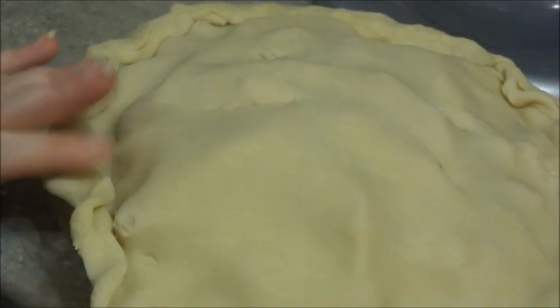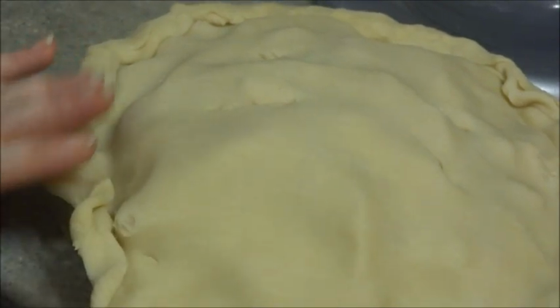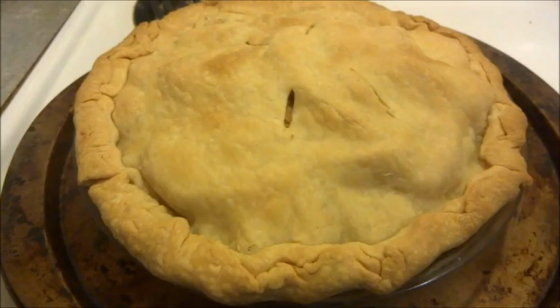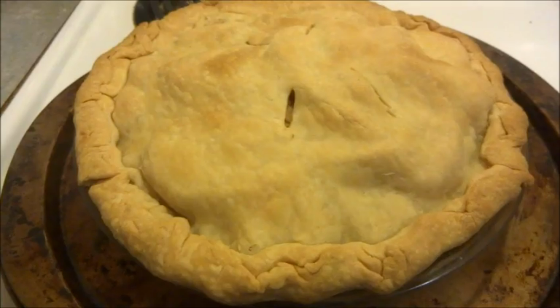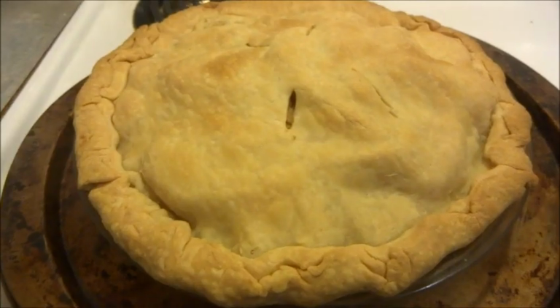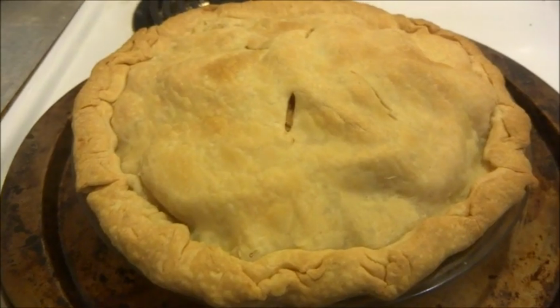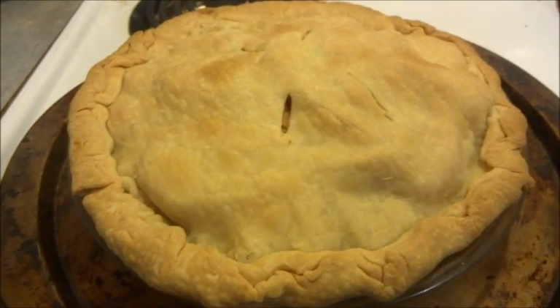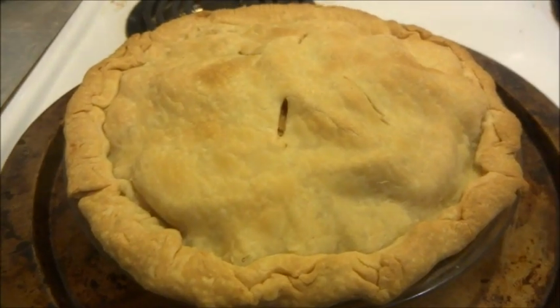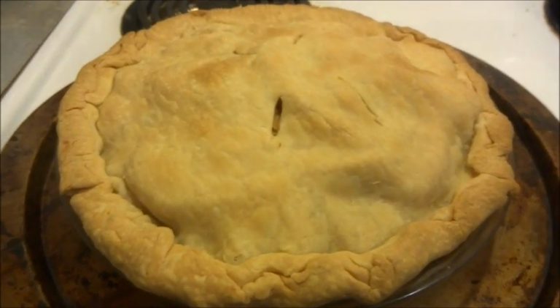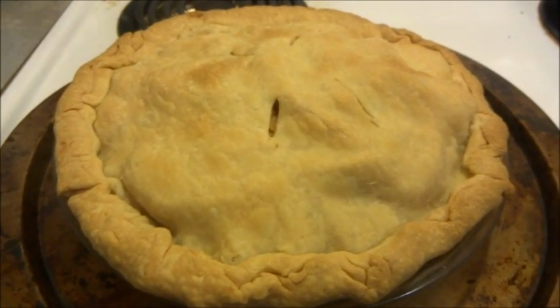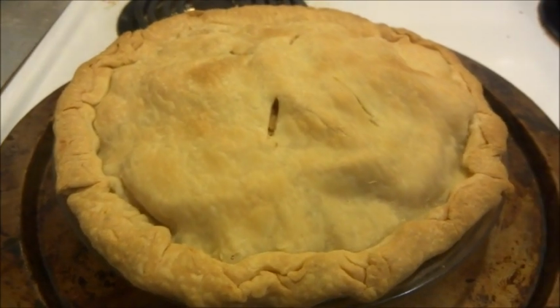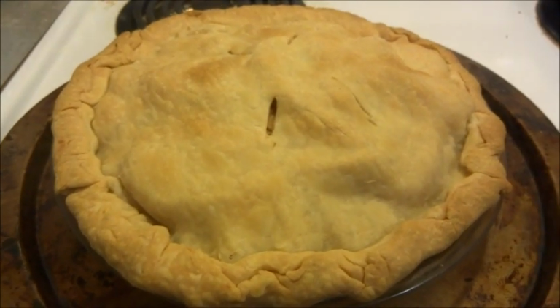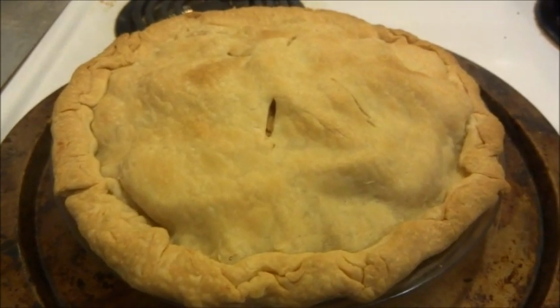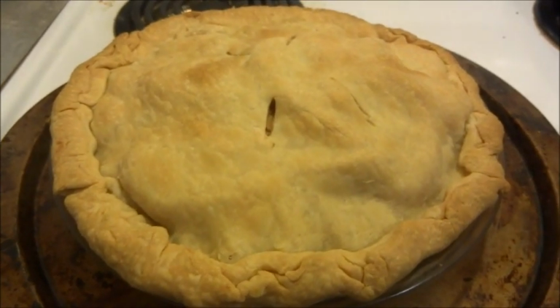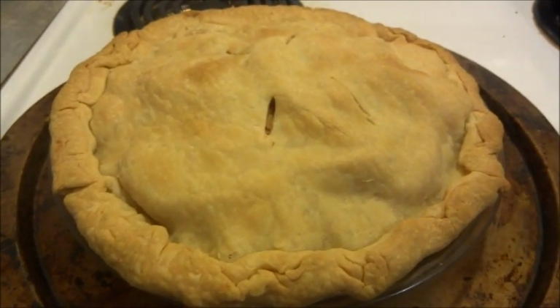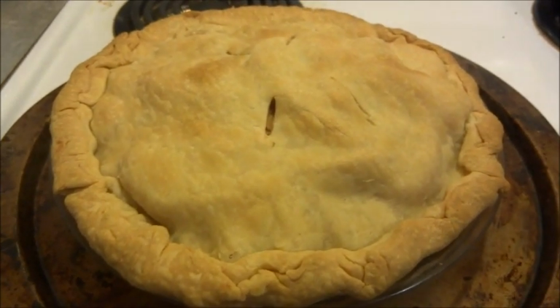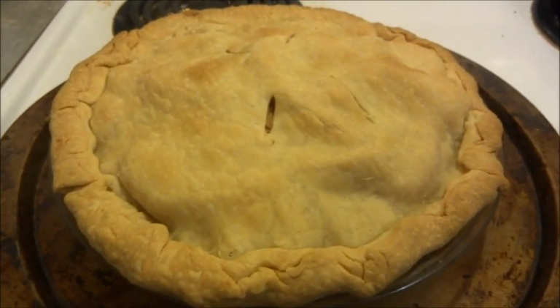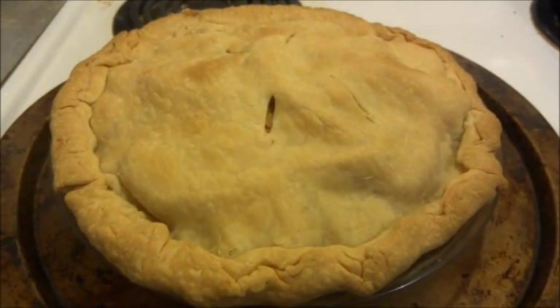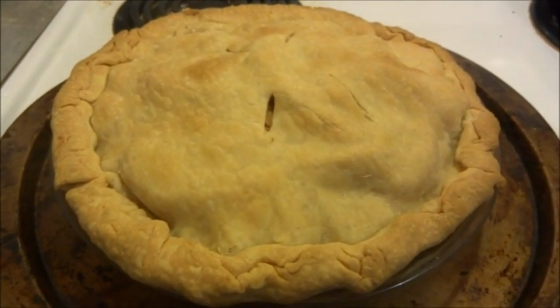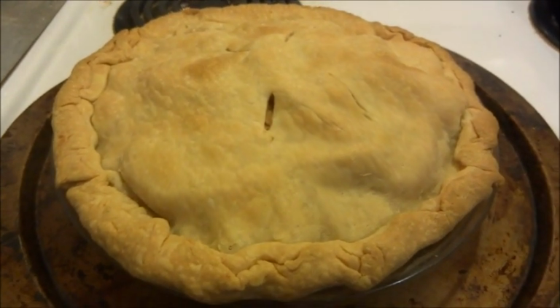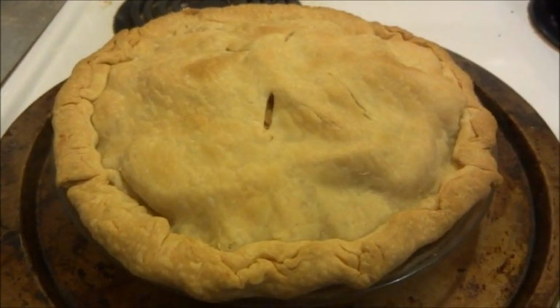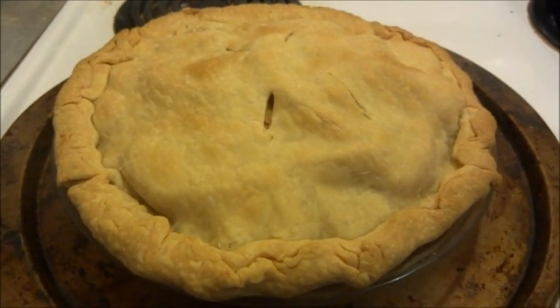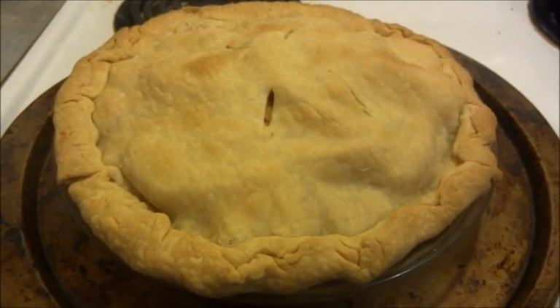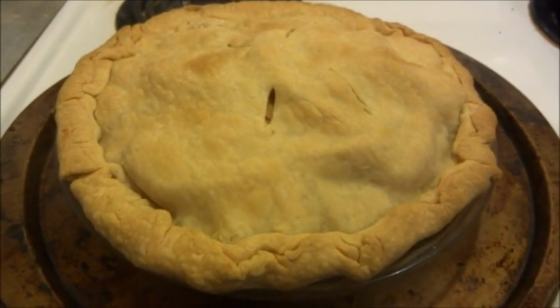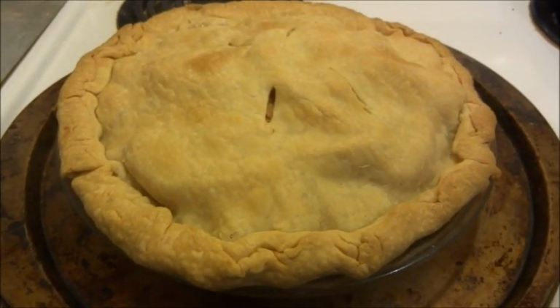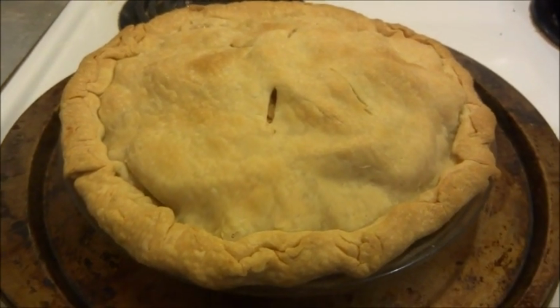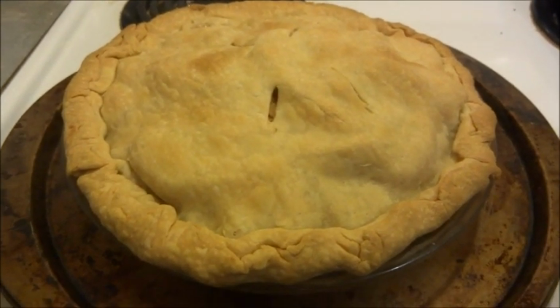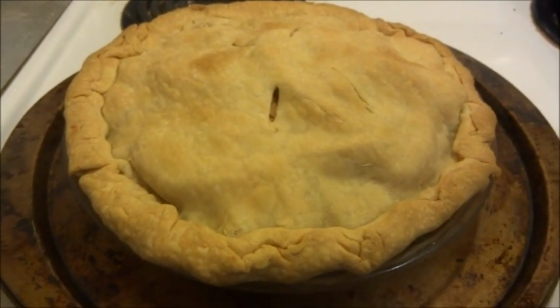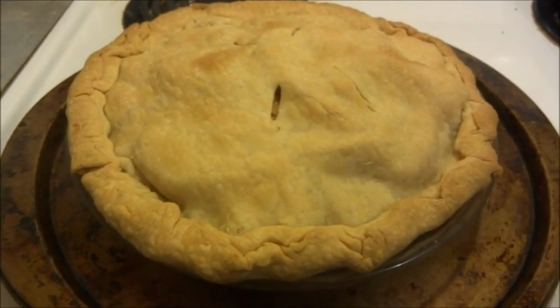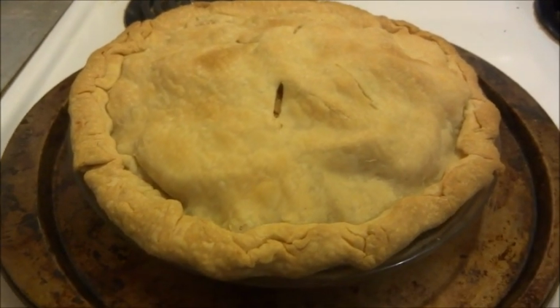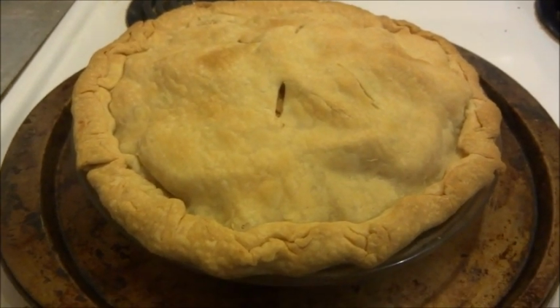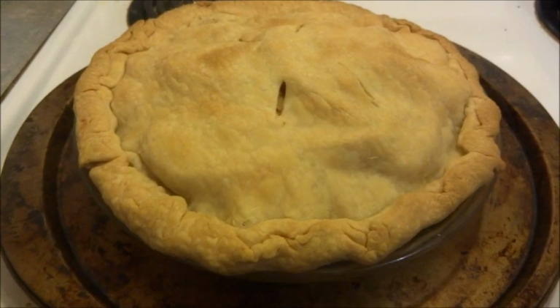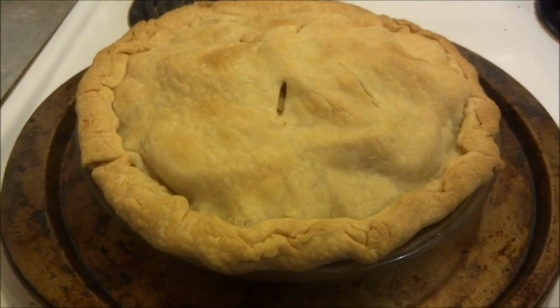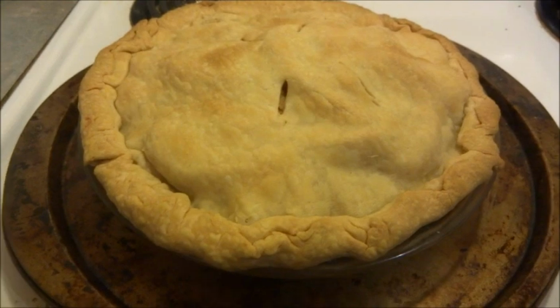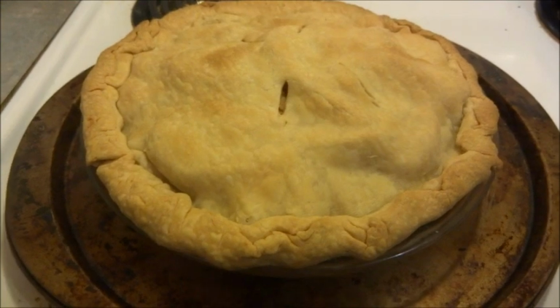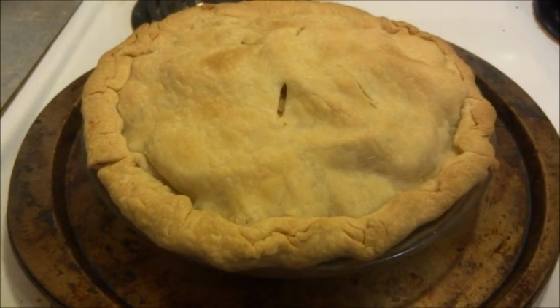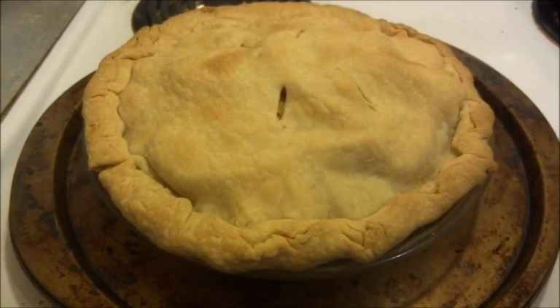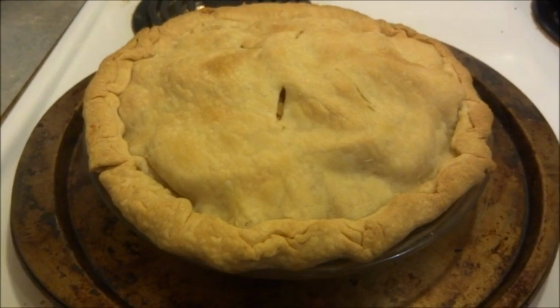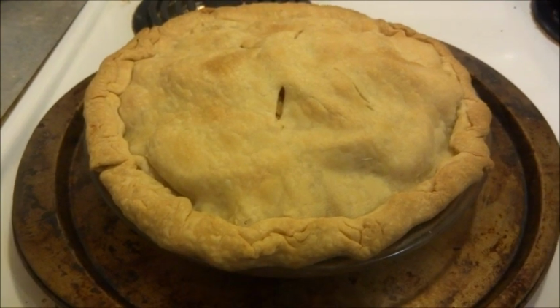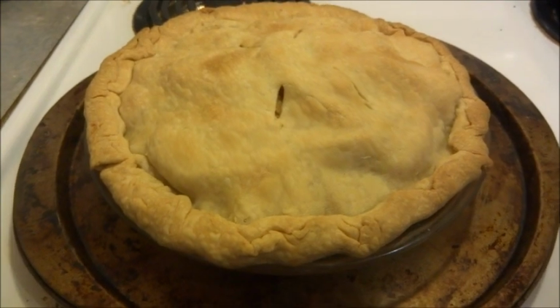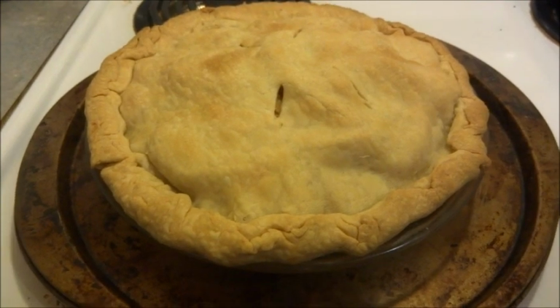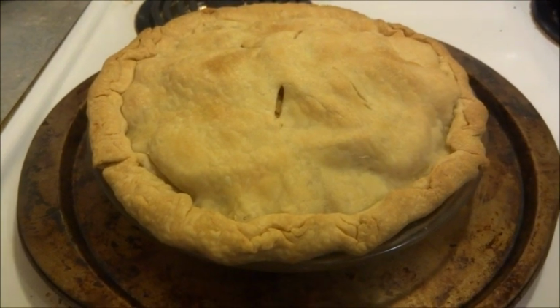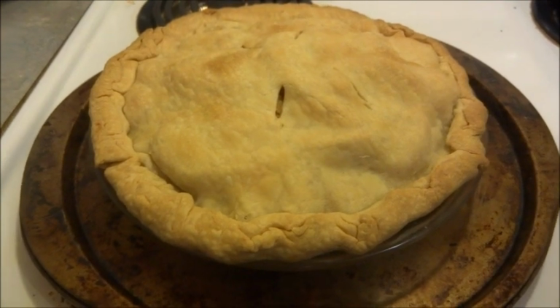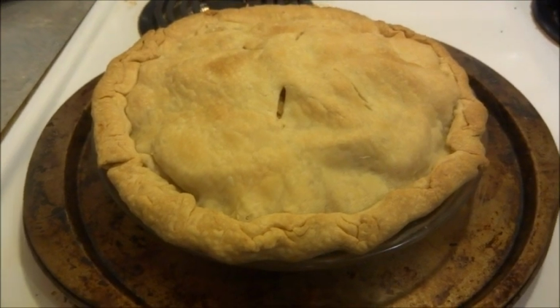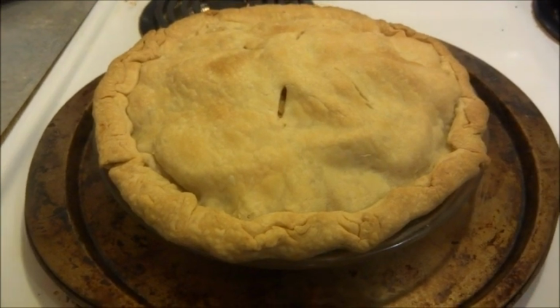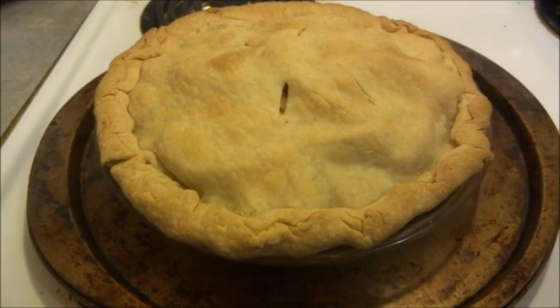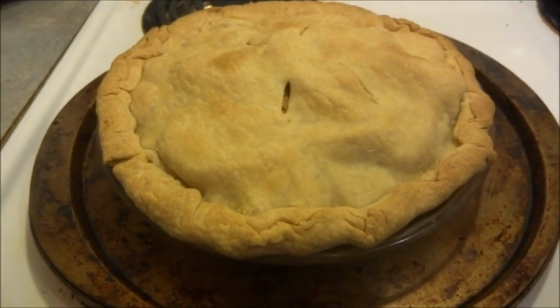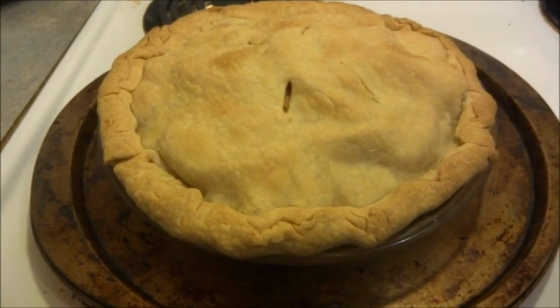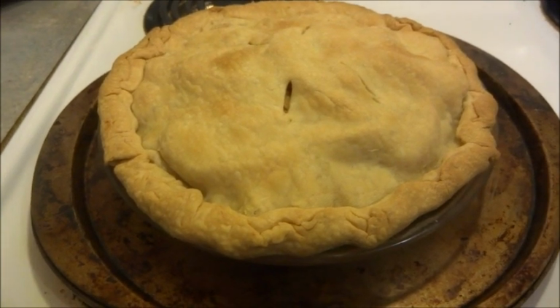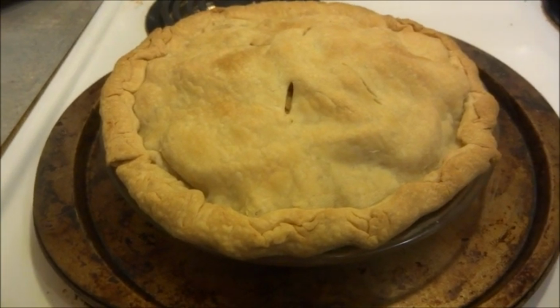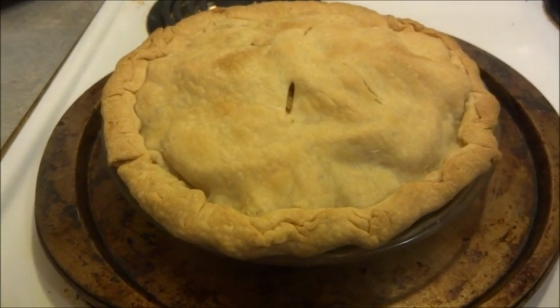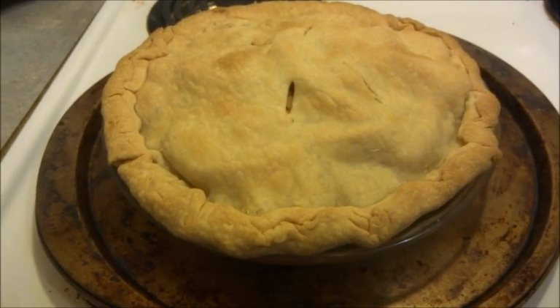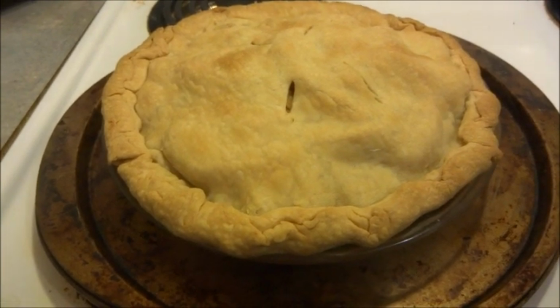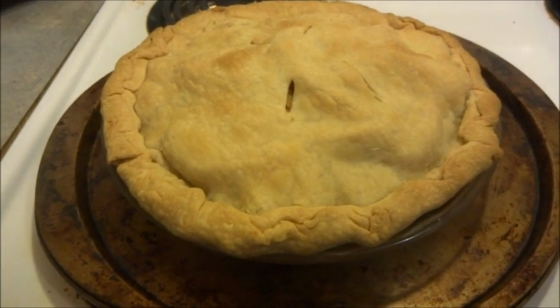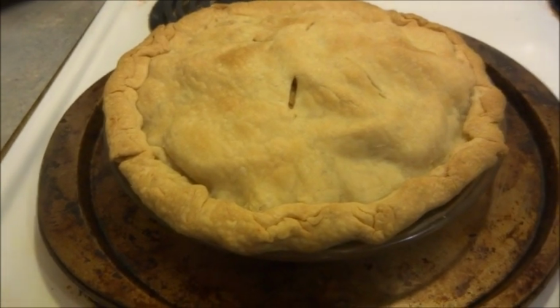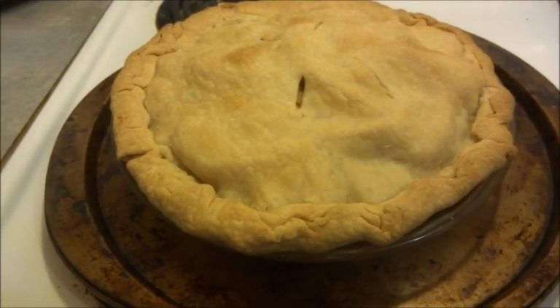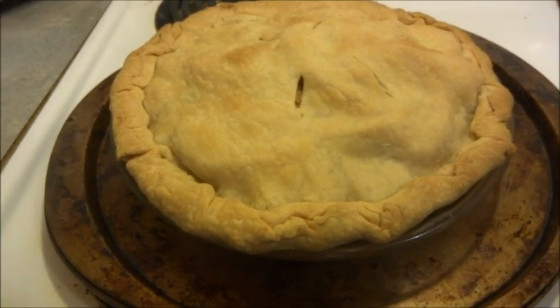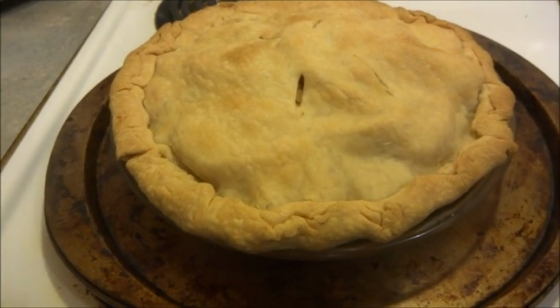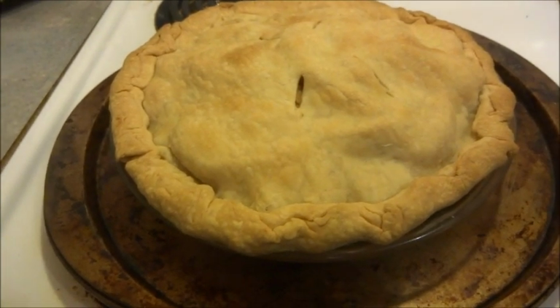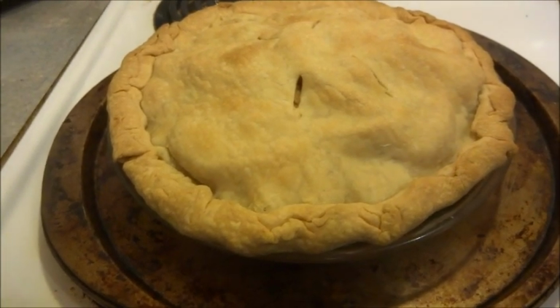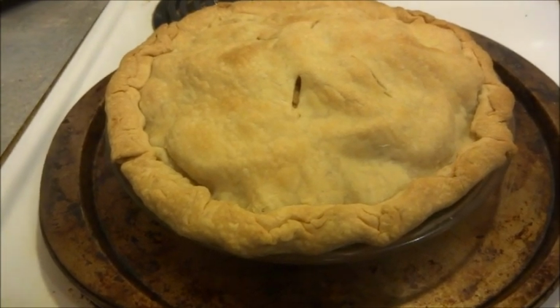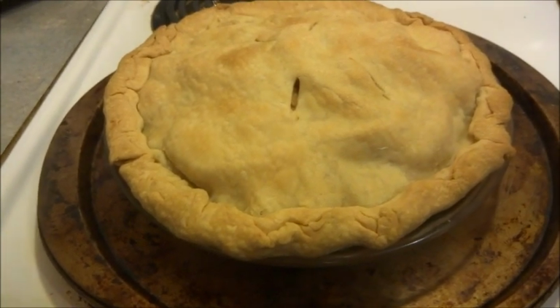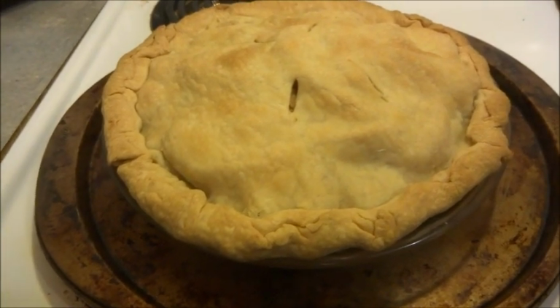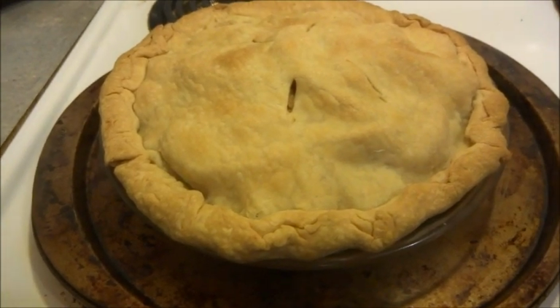This is what the pie looks like after 45 minutes of baking in the oven. Thanks for watching.